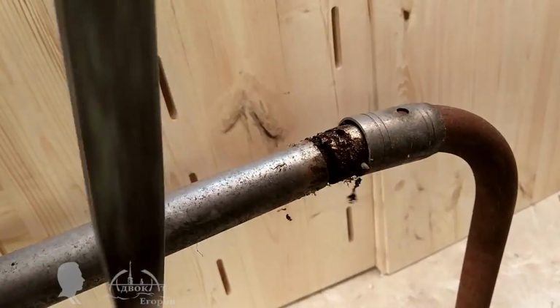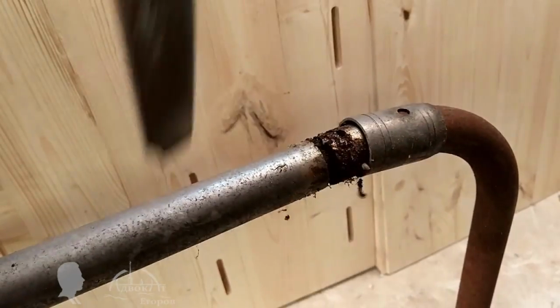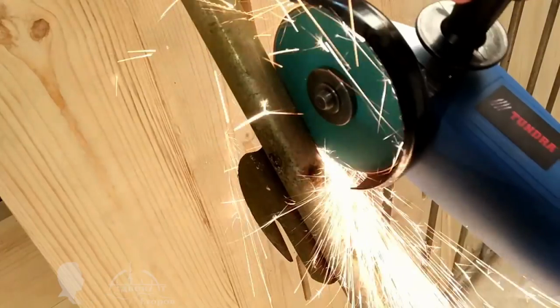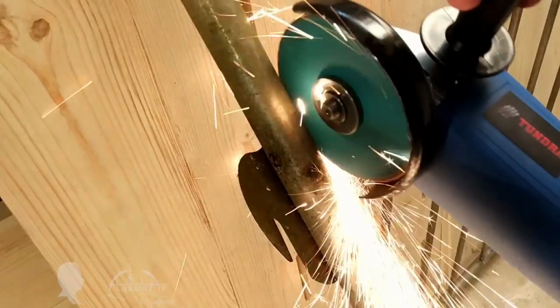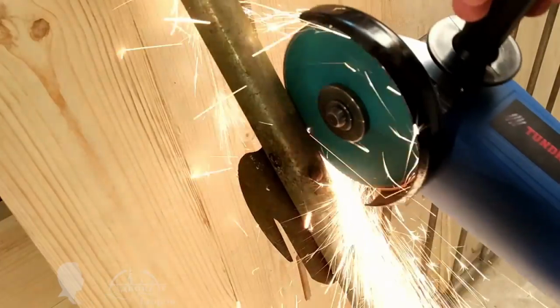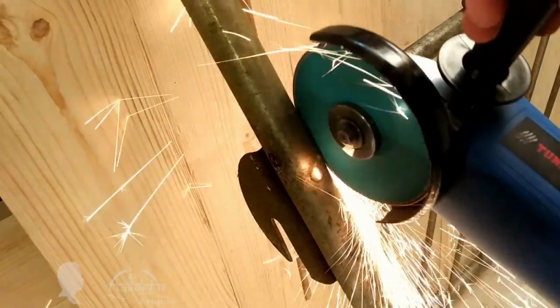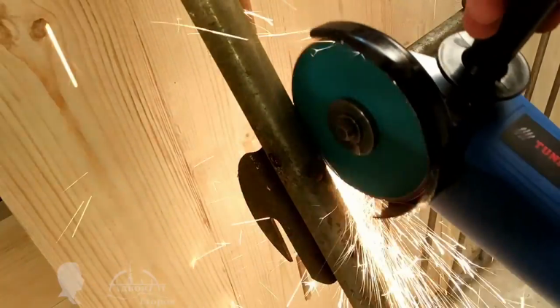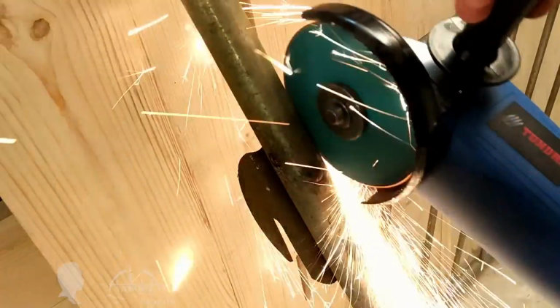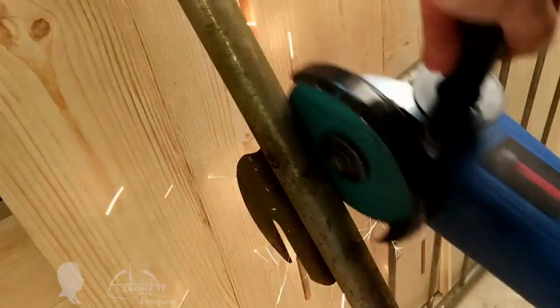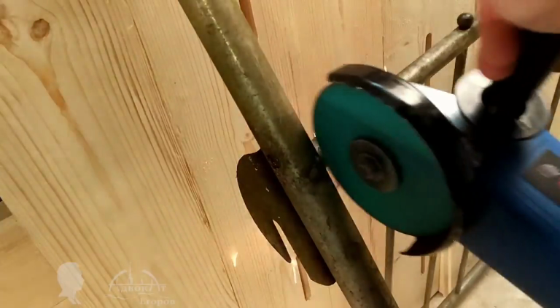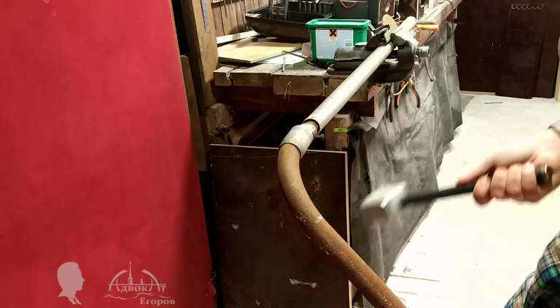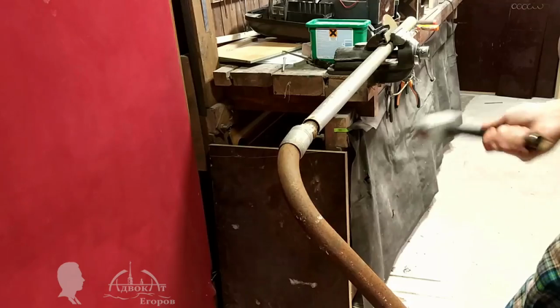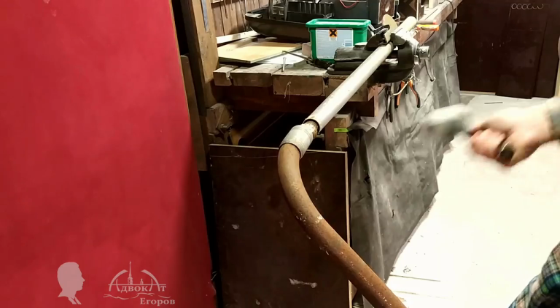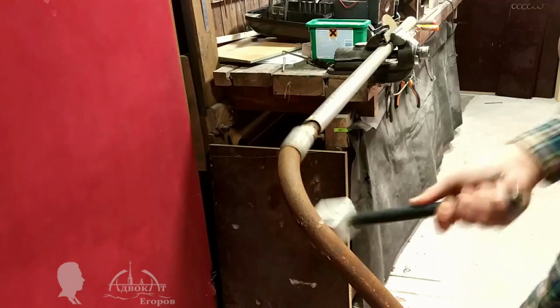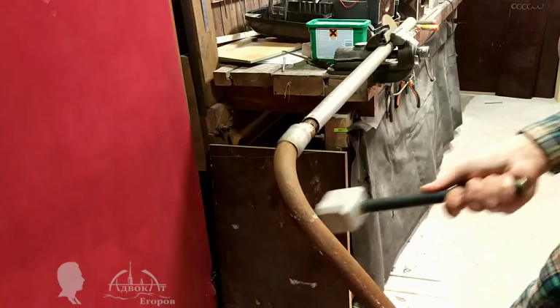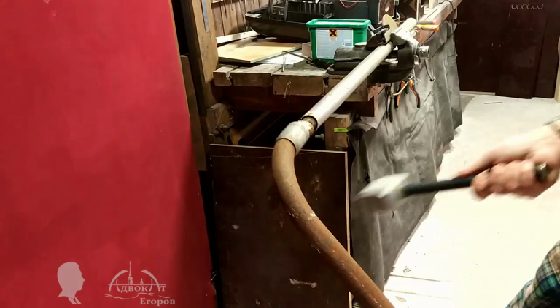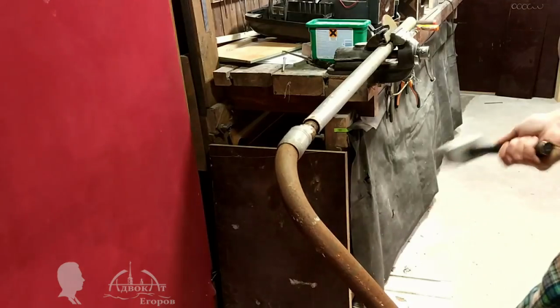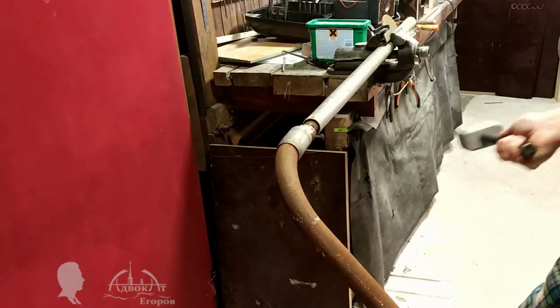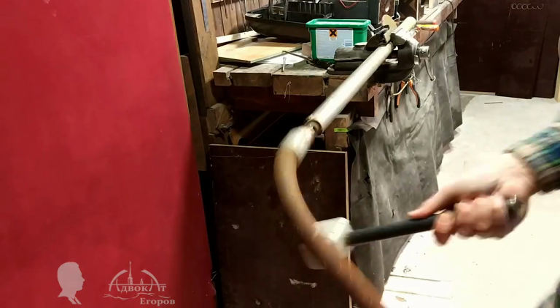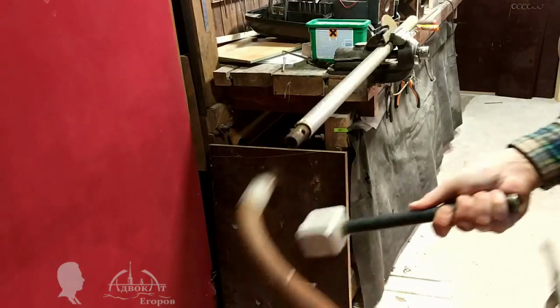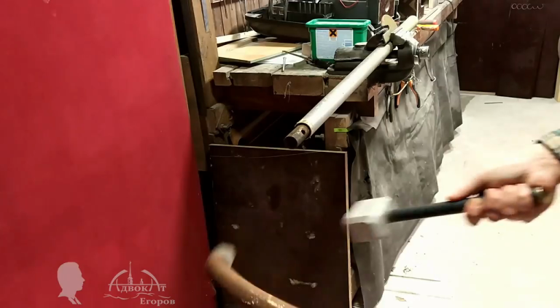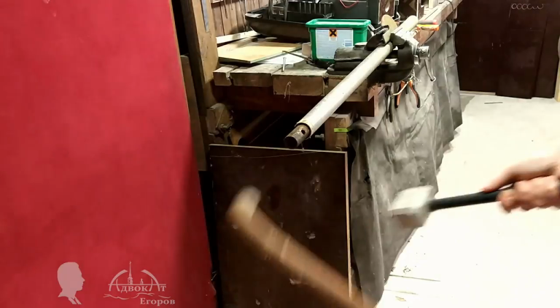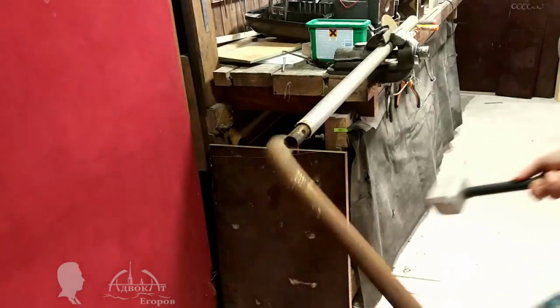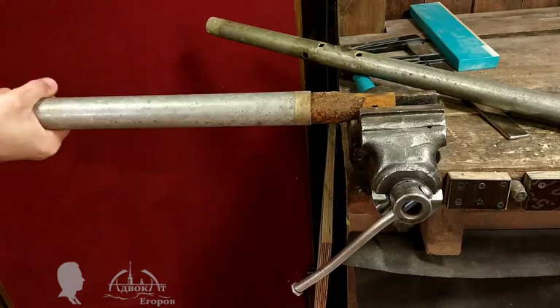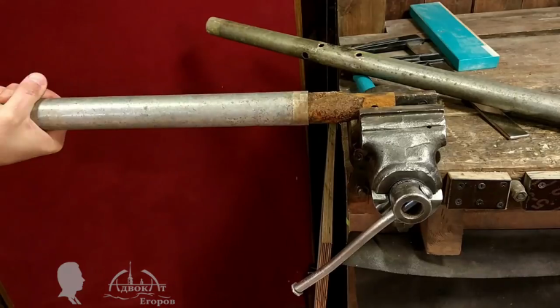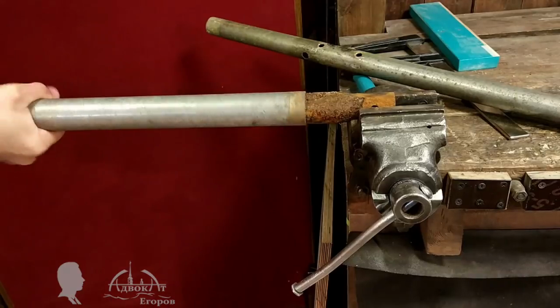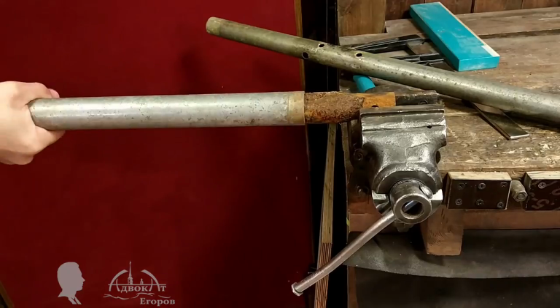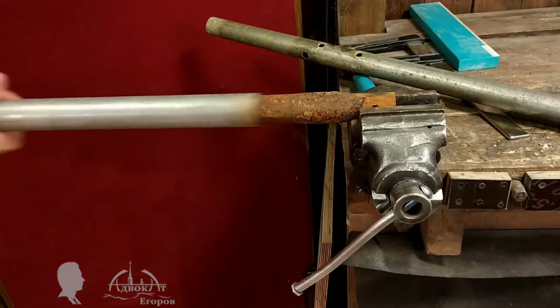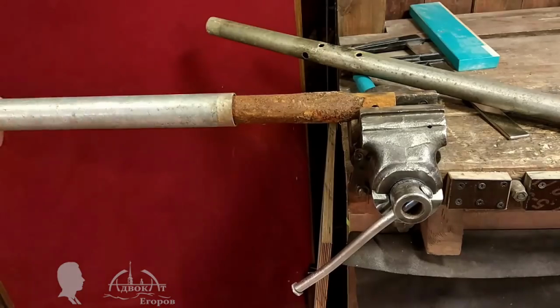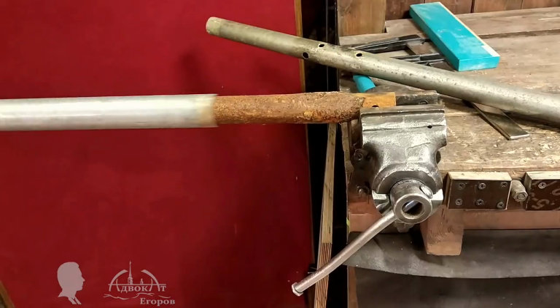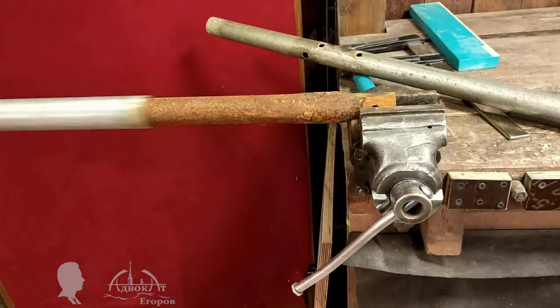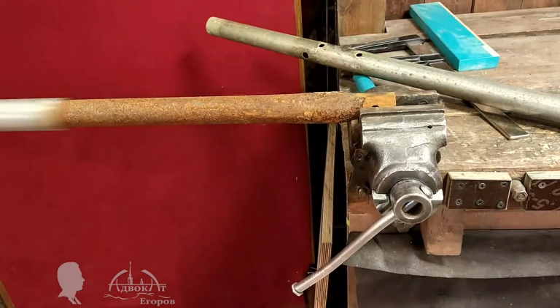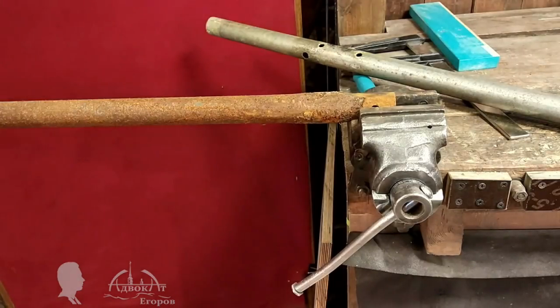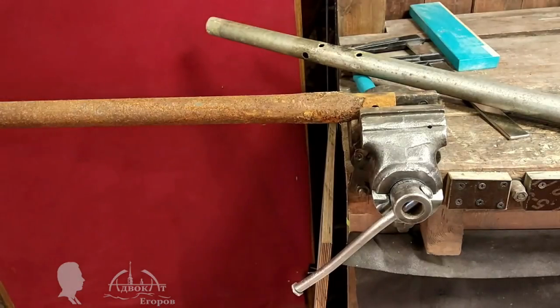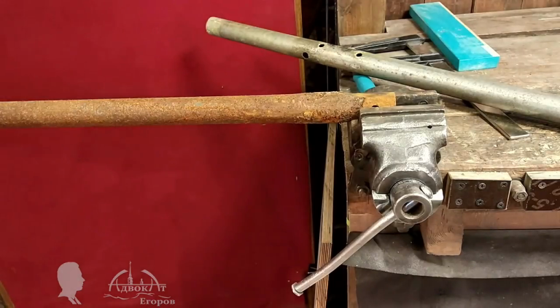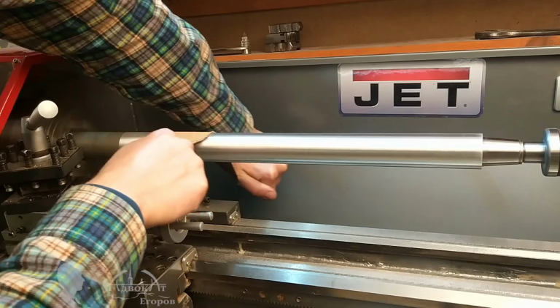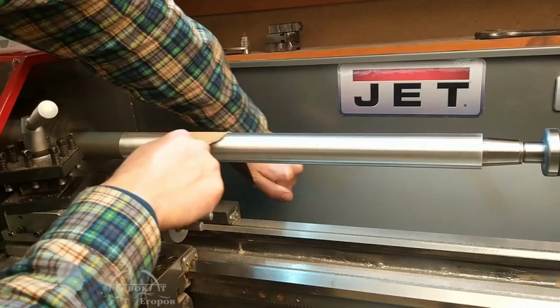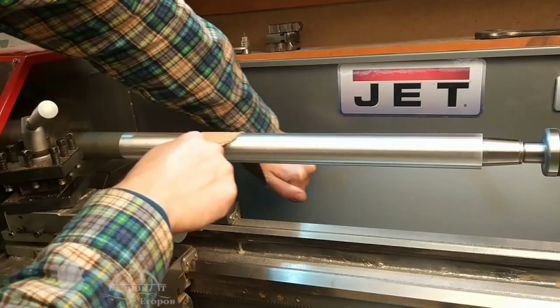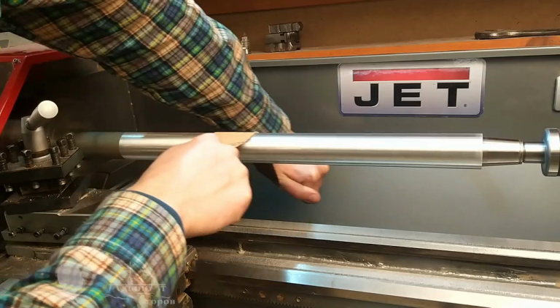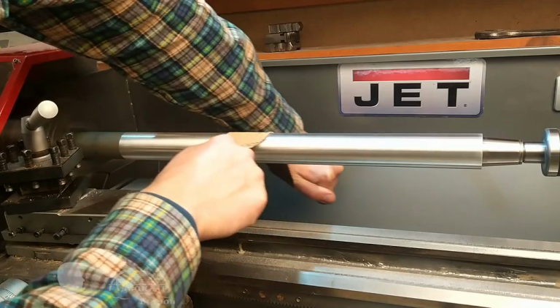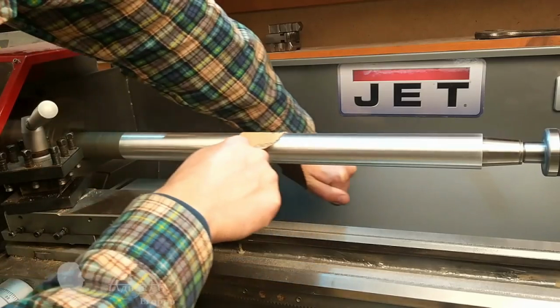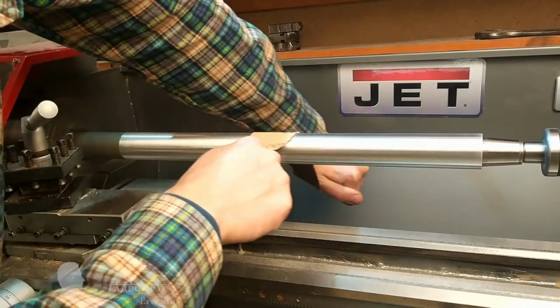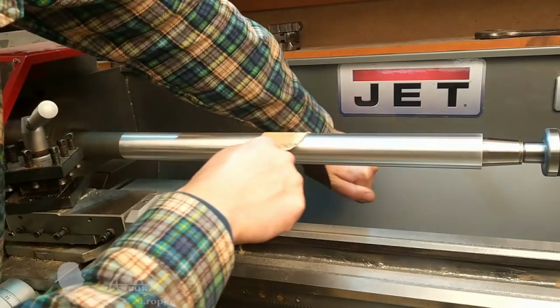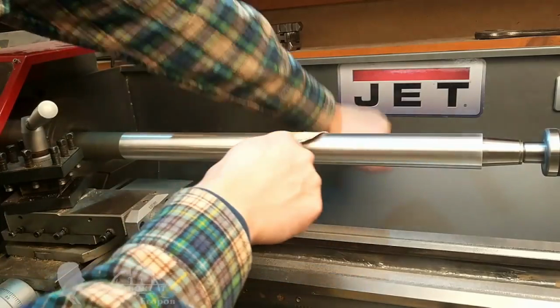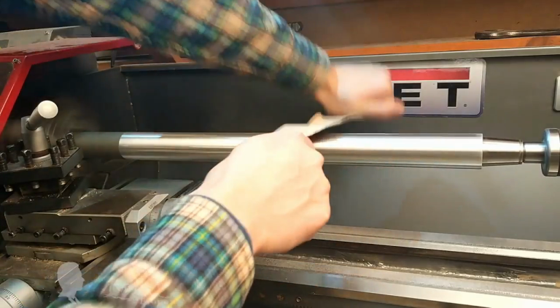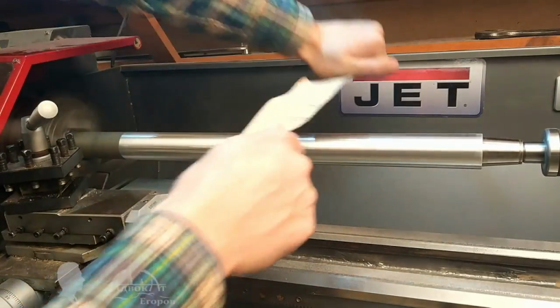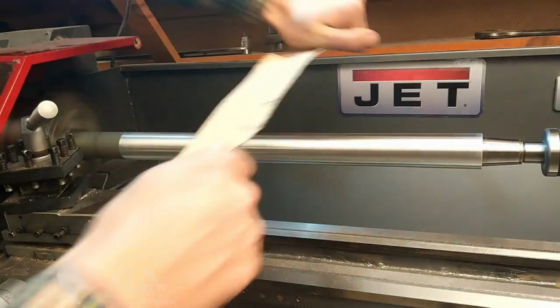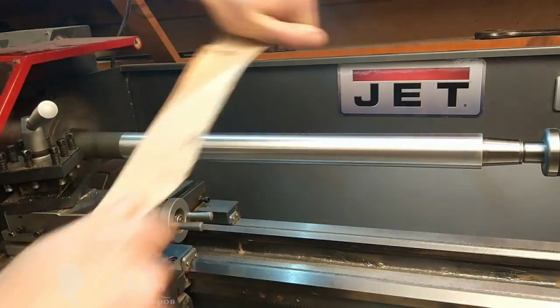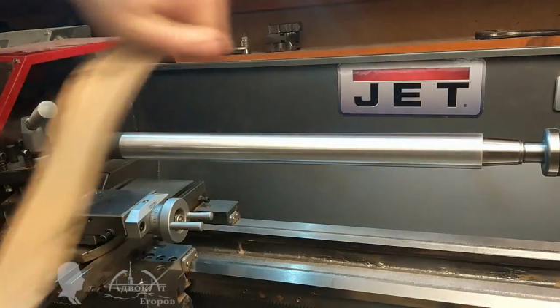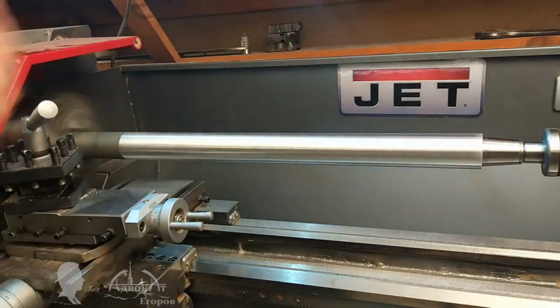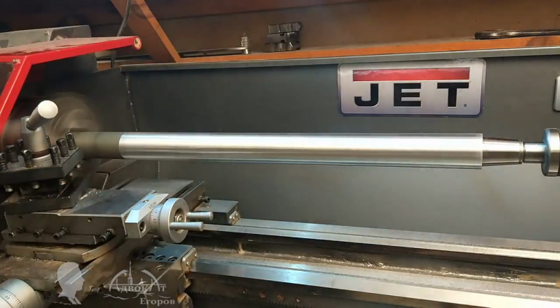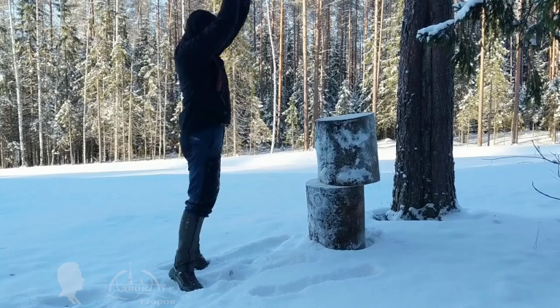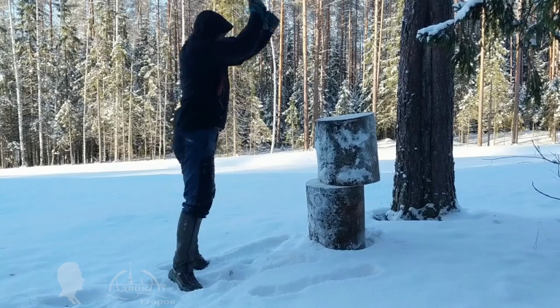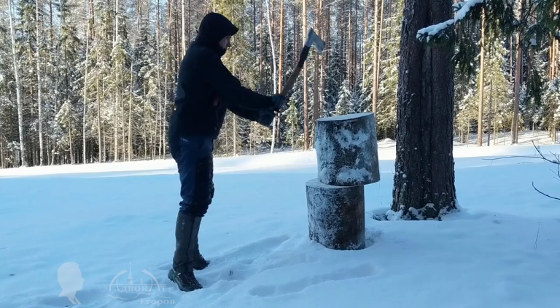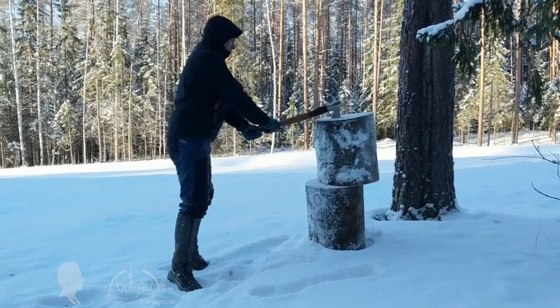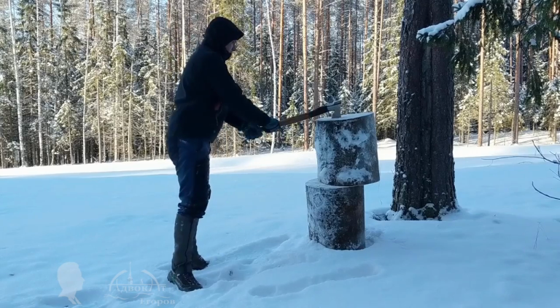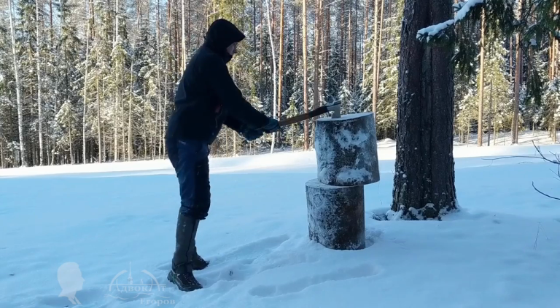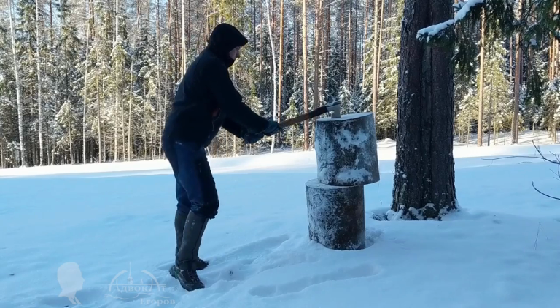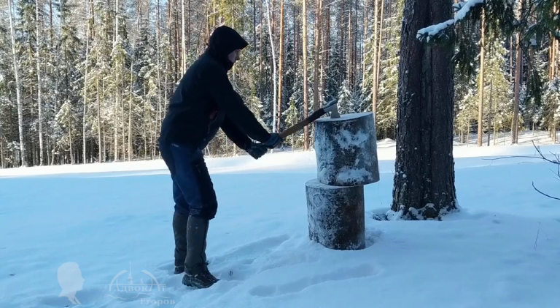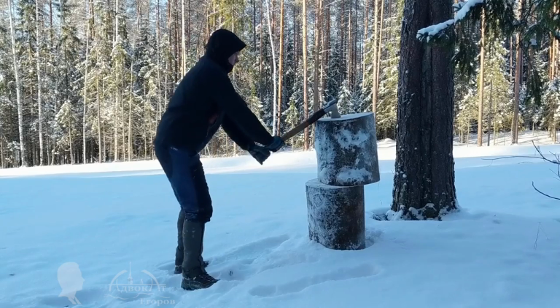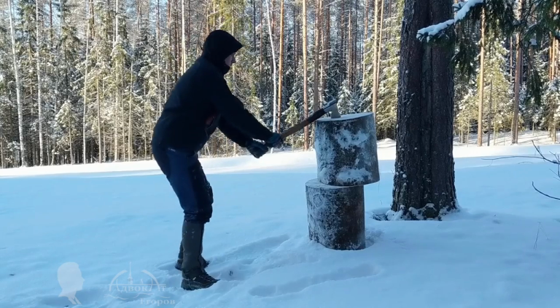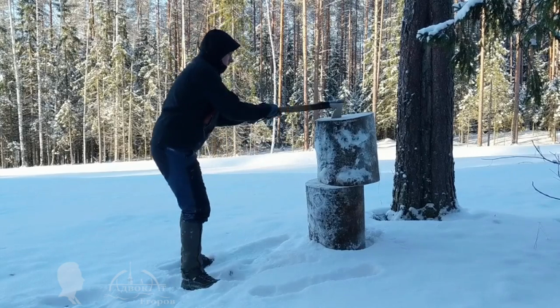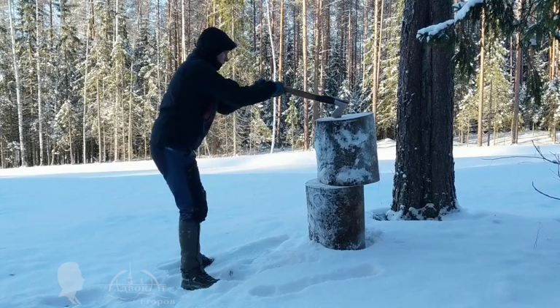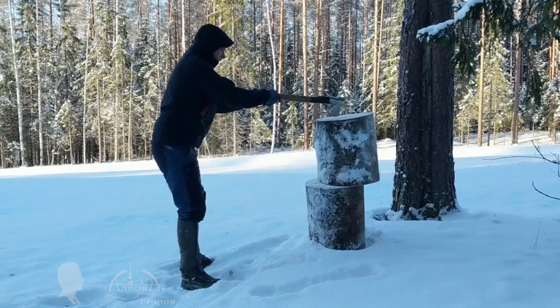You might have seen this metal headrest that I disassembled into parts and used some of them to make a primitive tent heater.